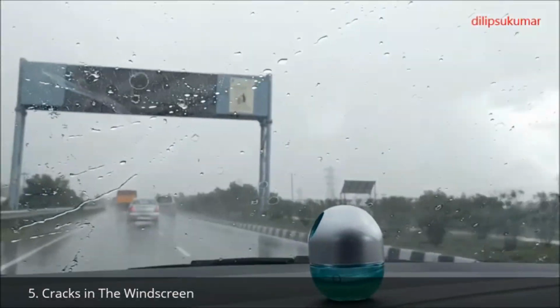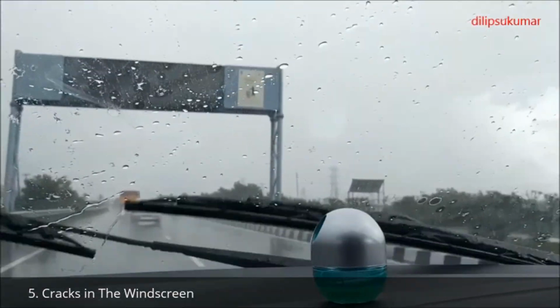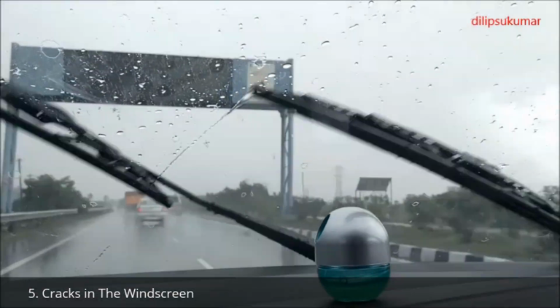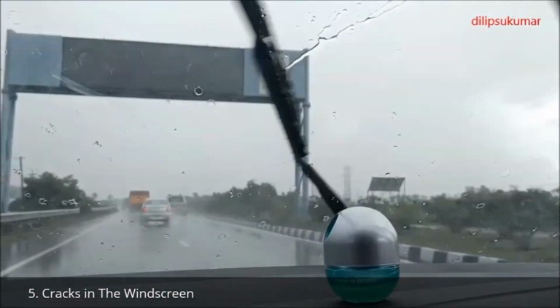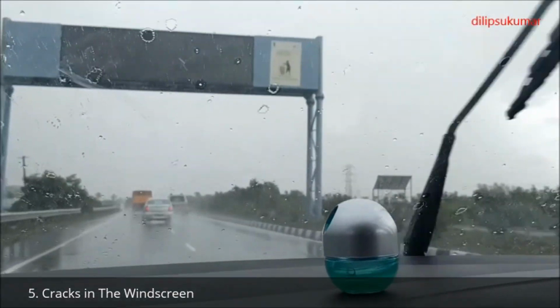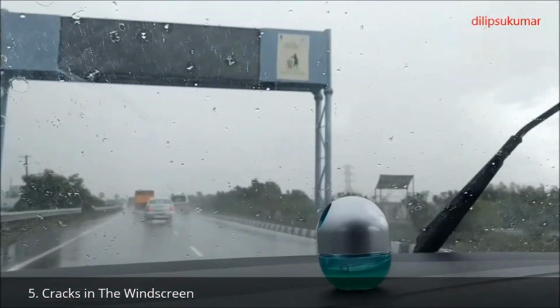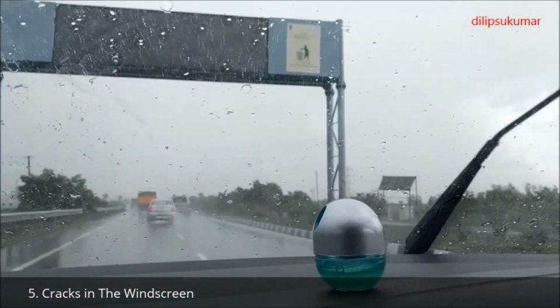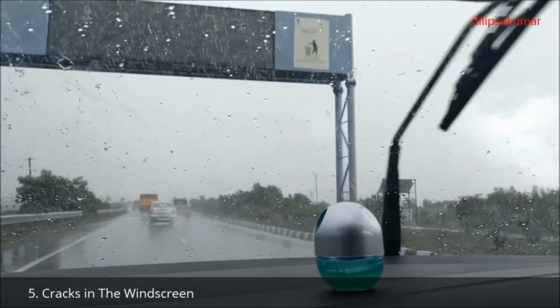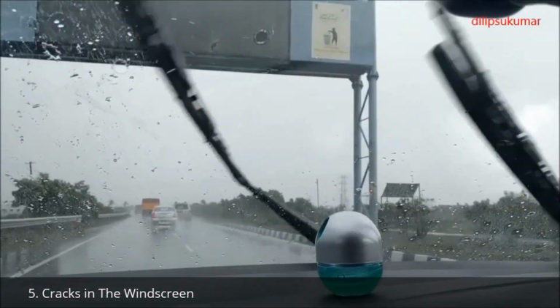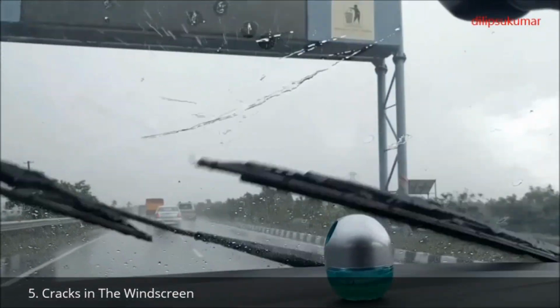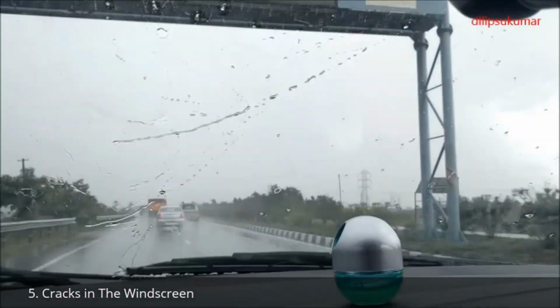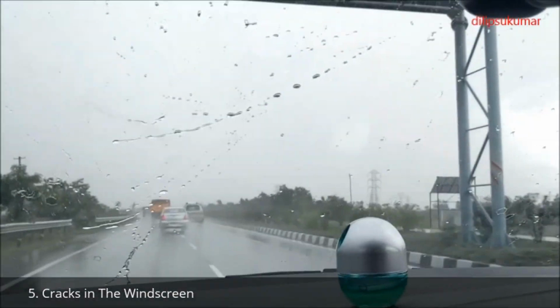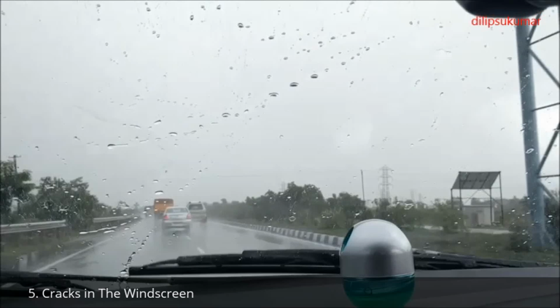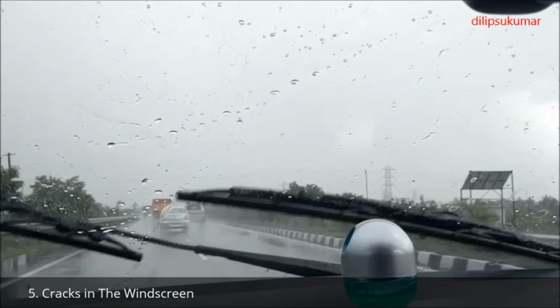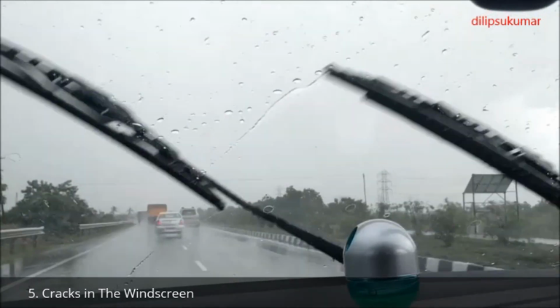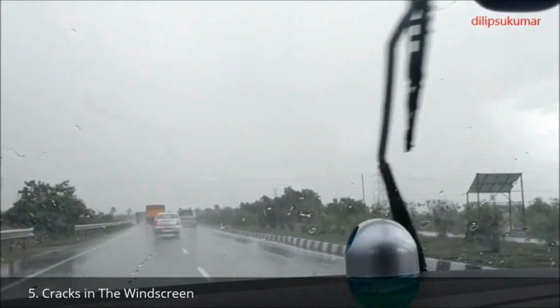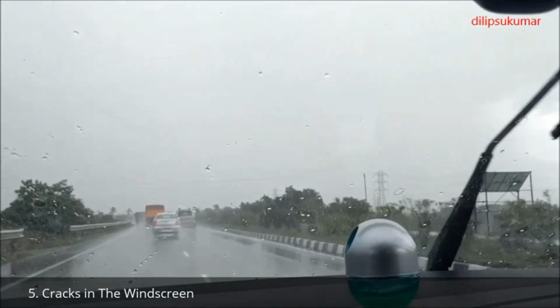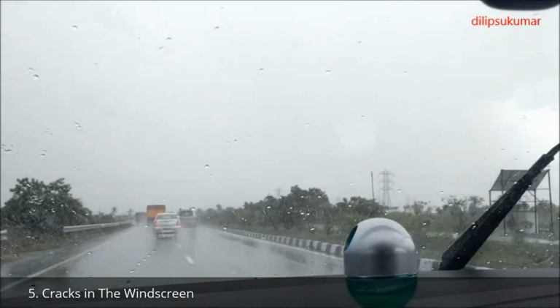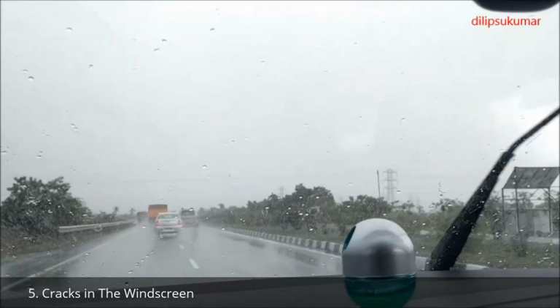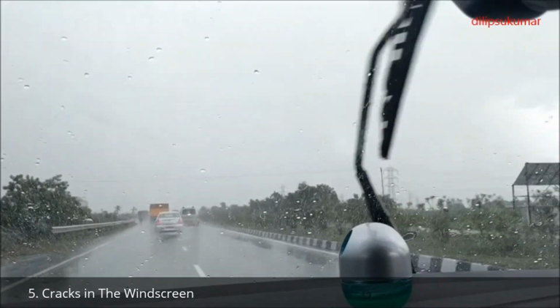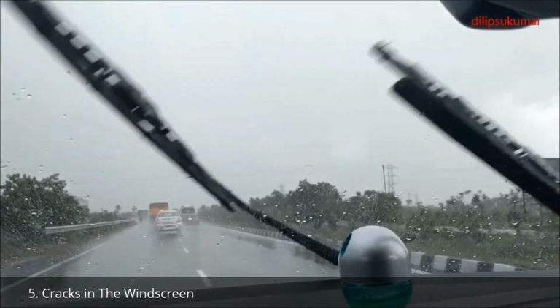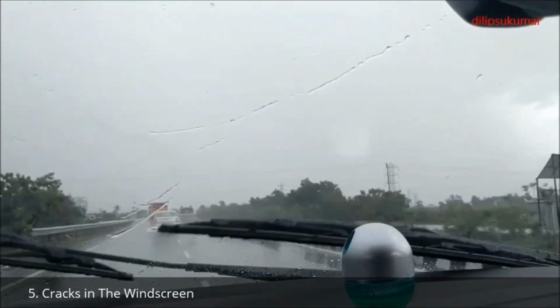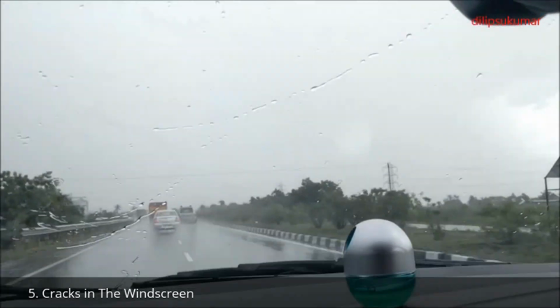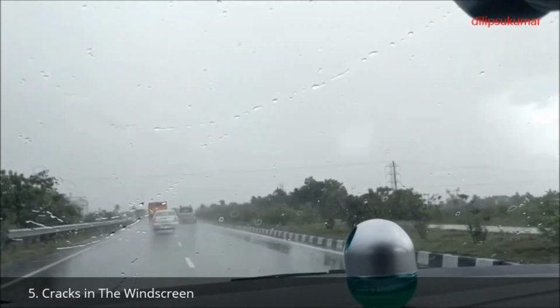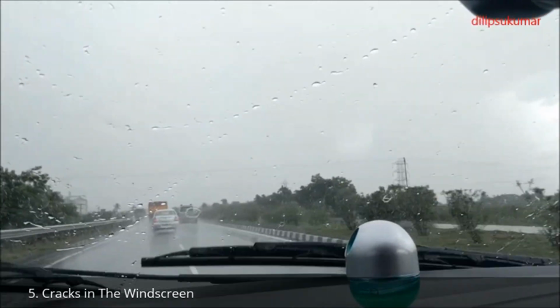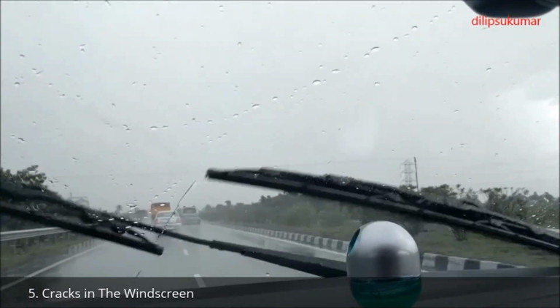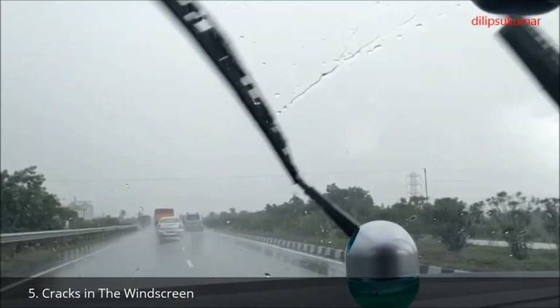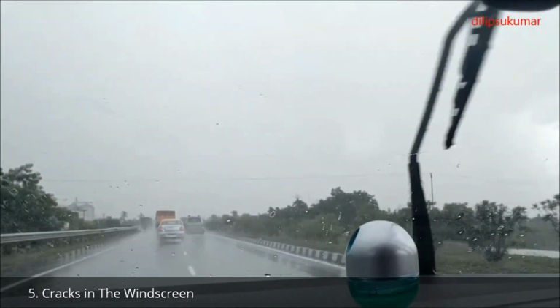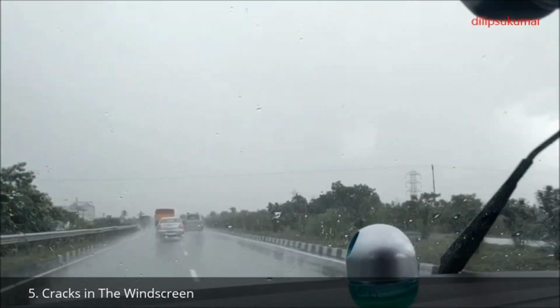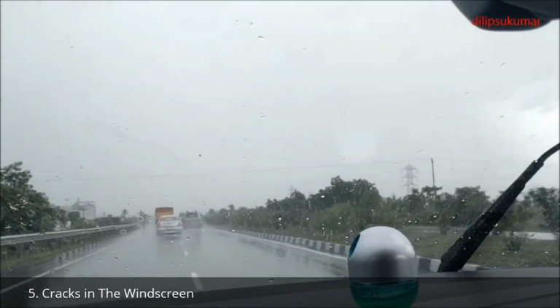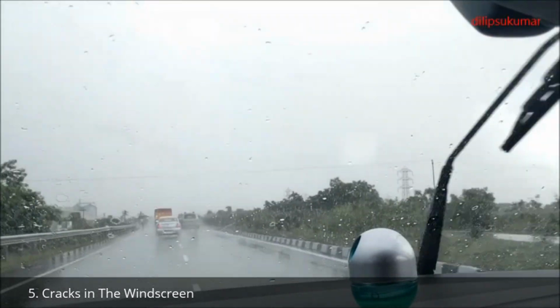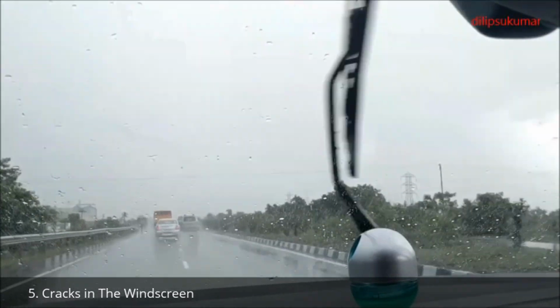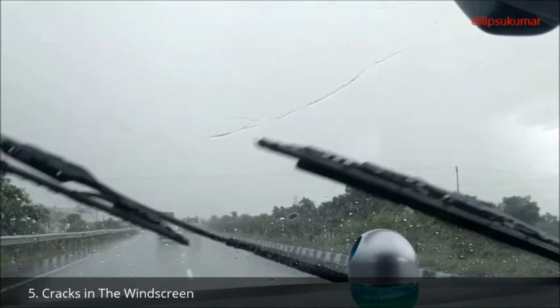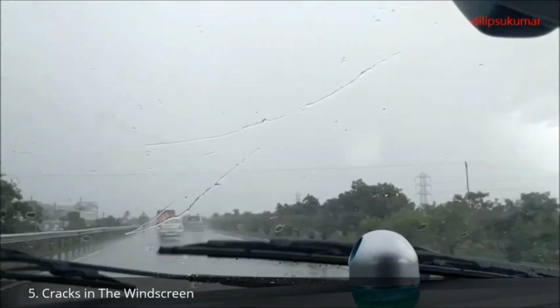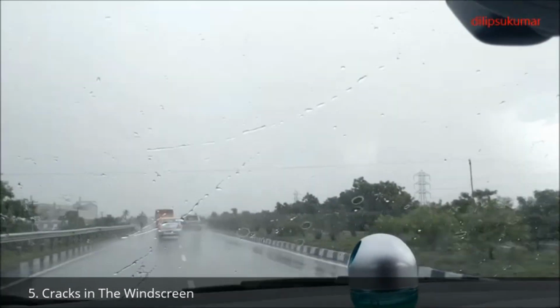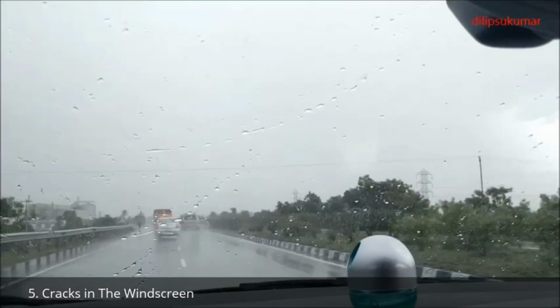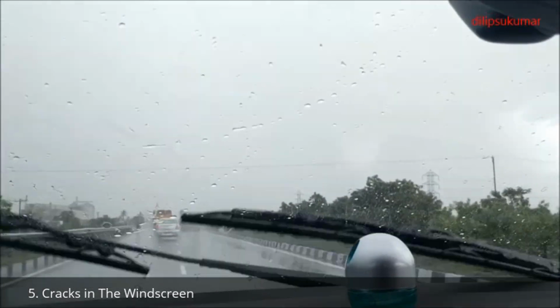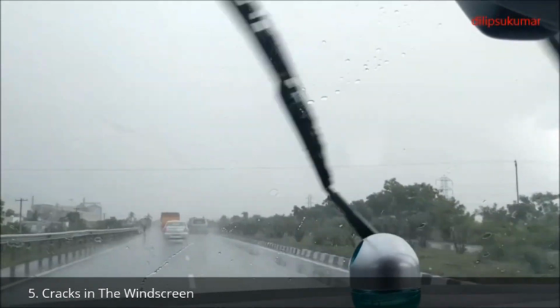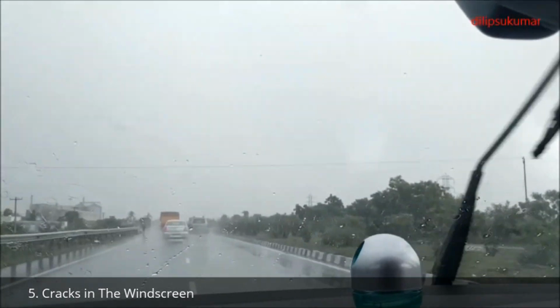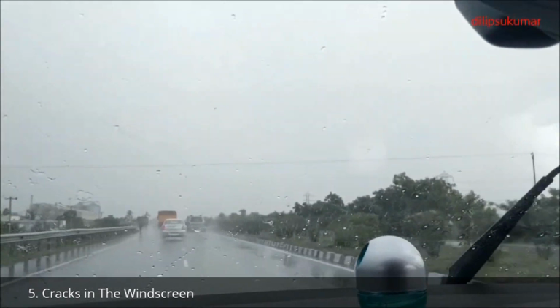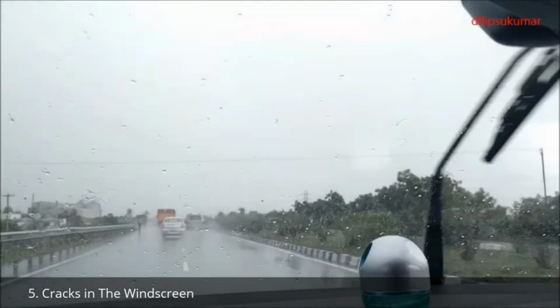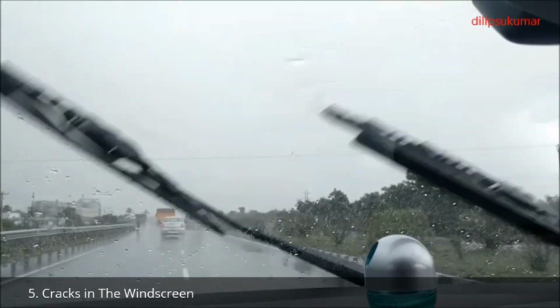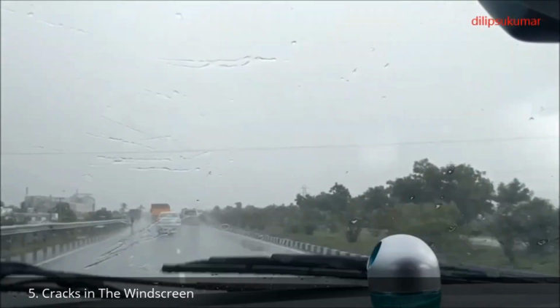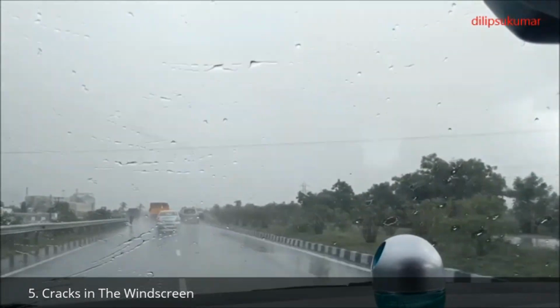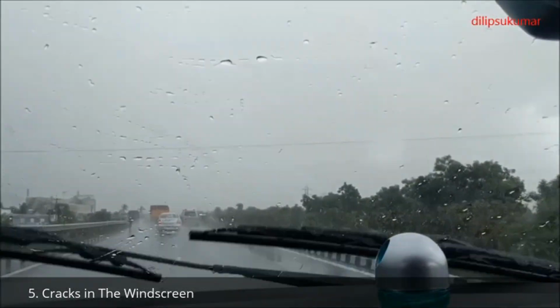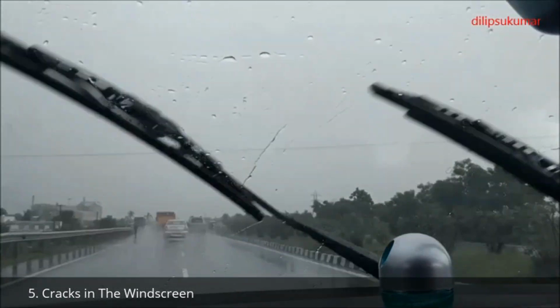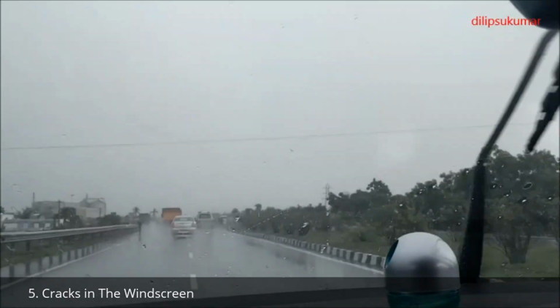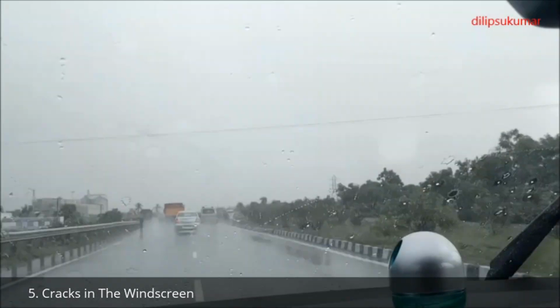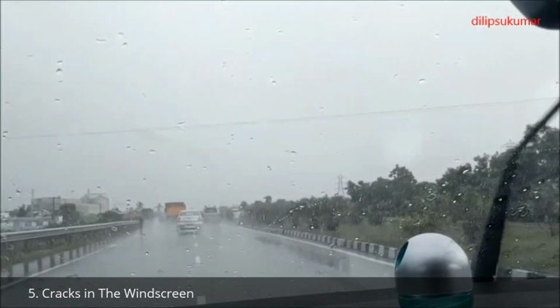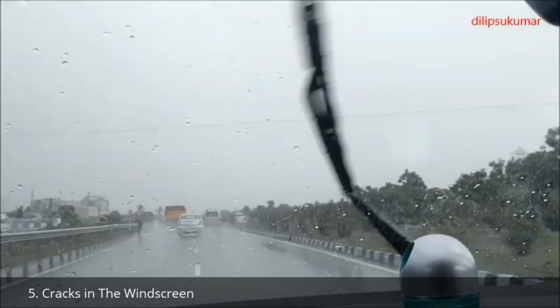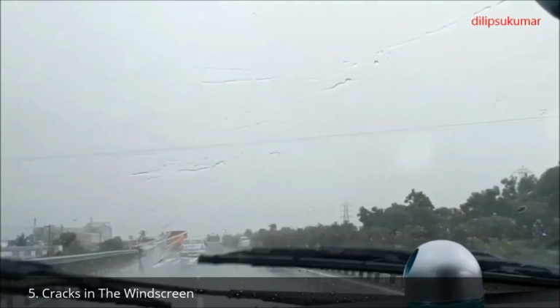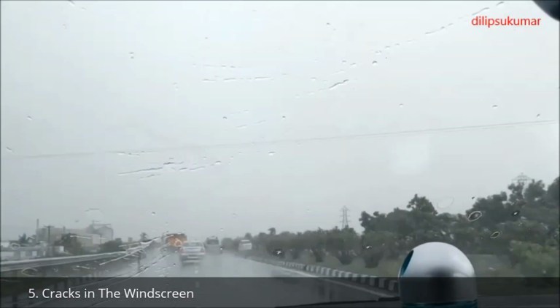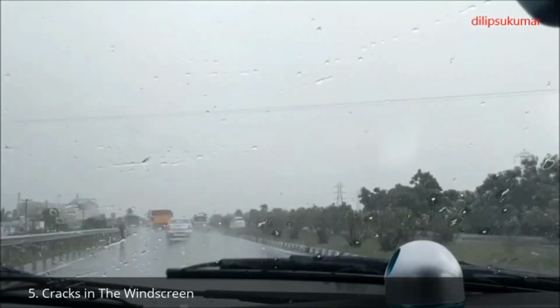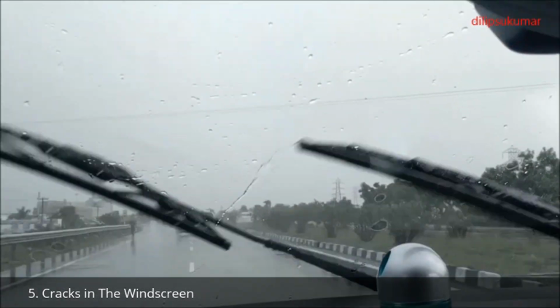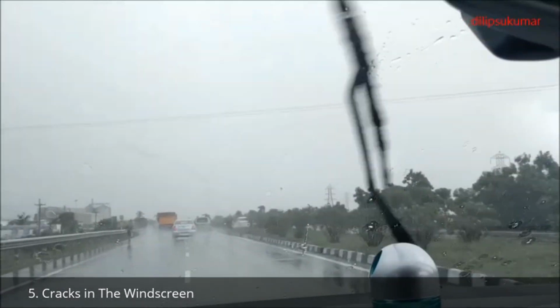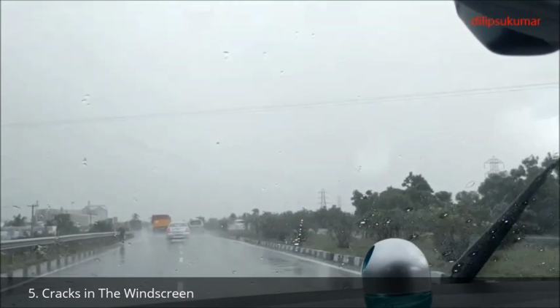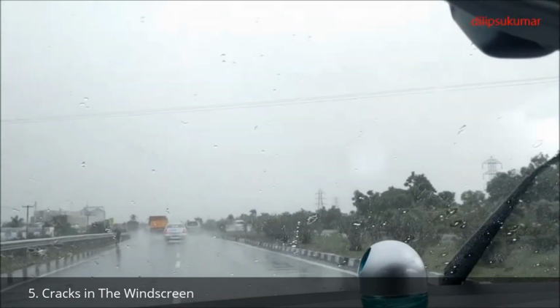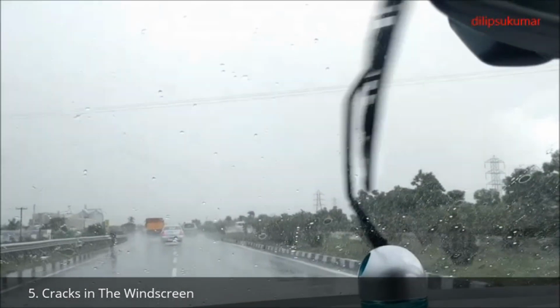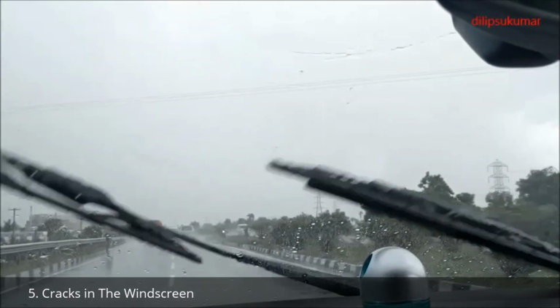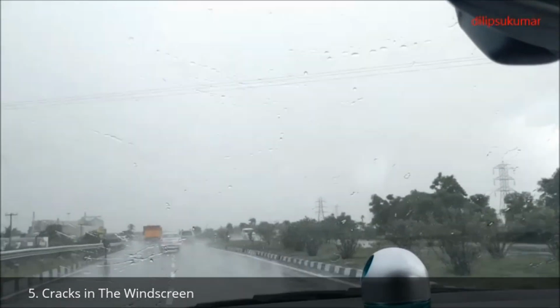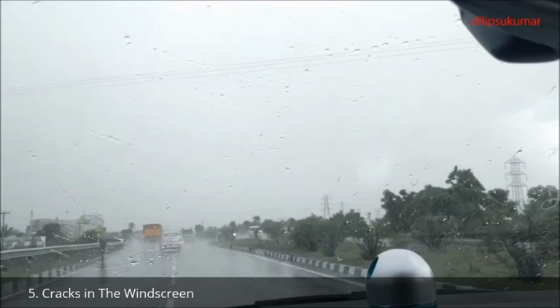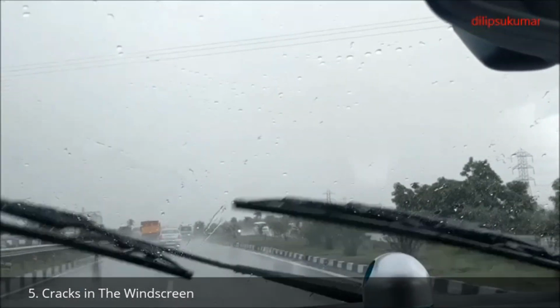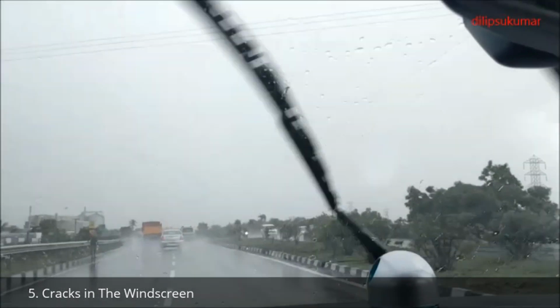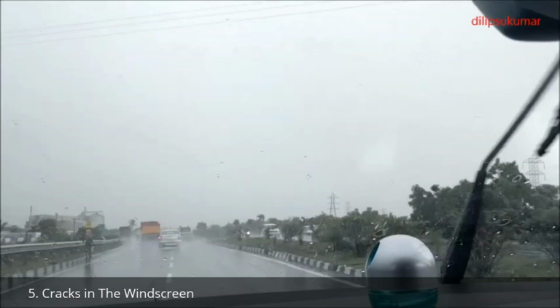If the windscreen has any cracks, the size of the crack can affect the way in which the rain sensor activates the wipers.